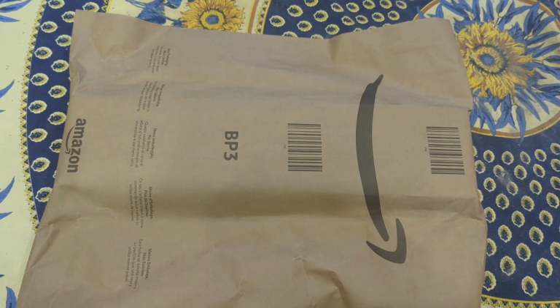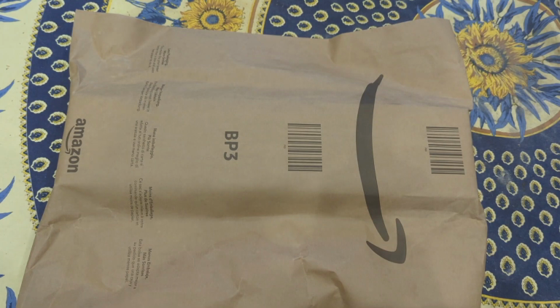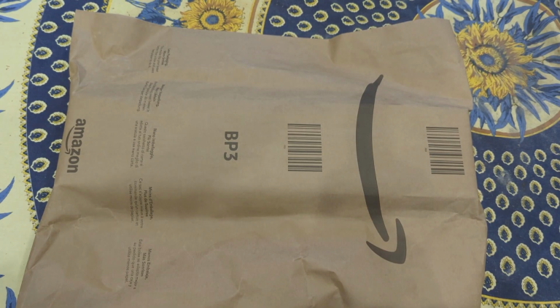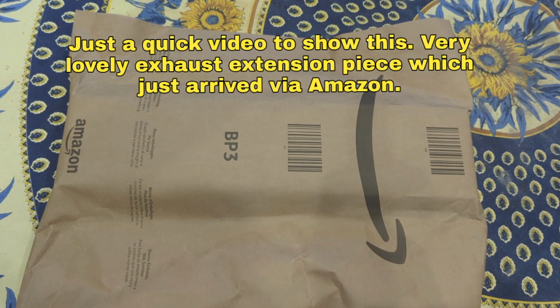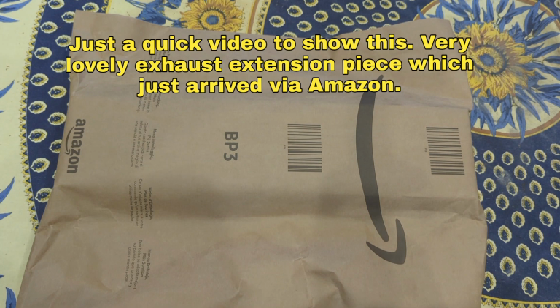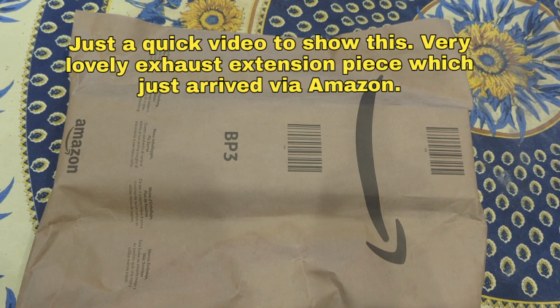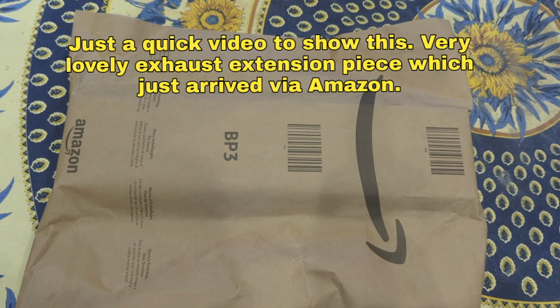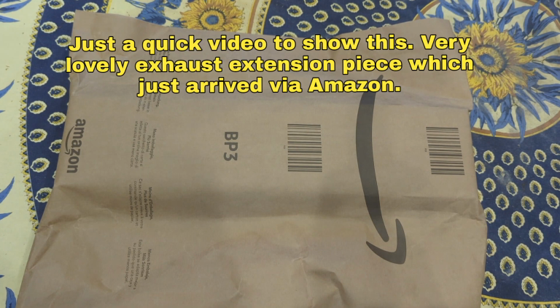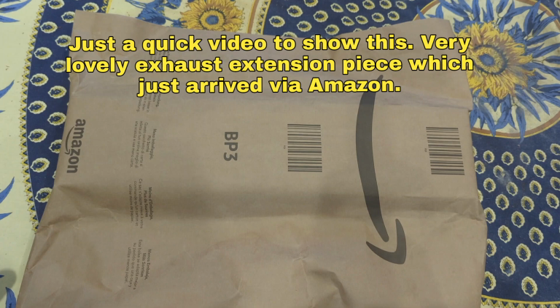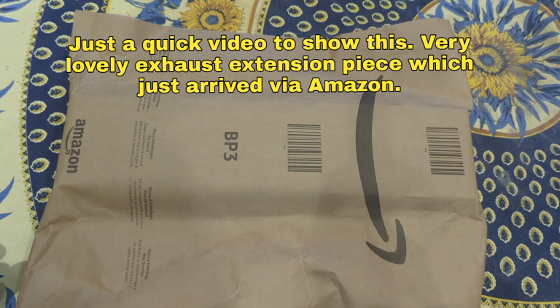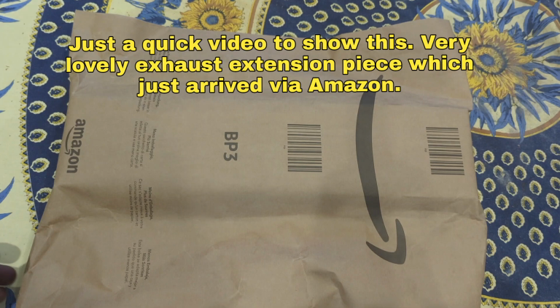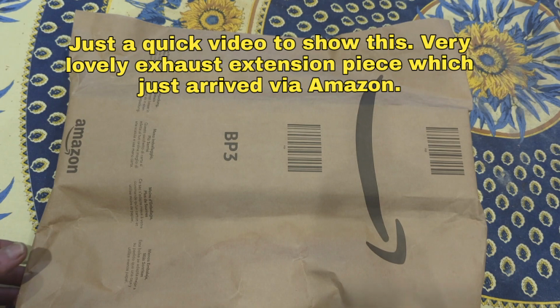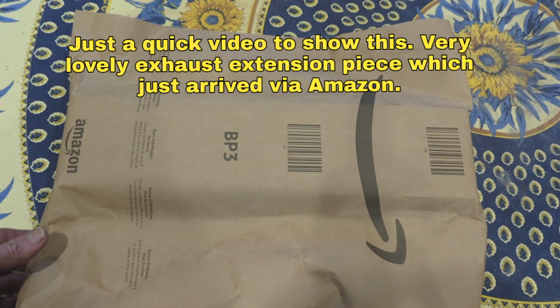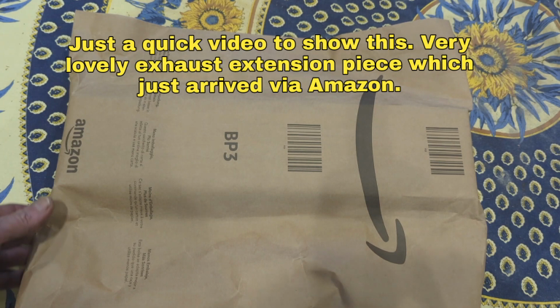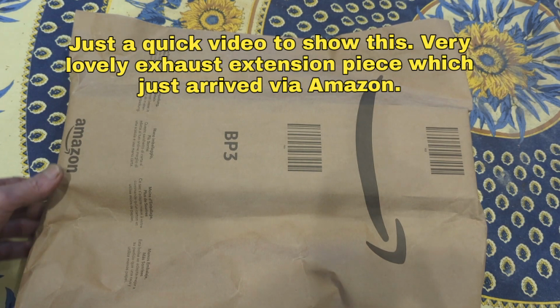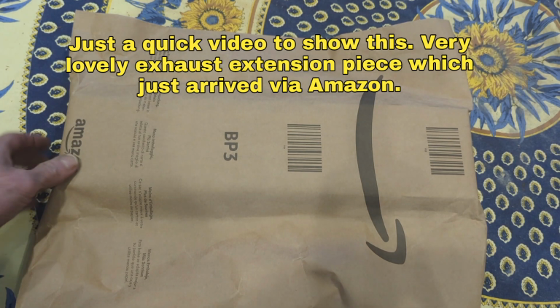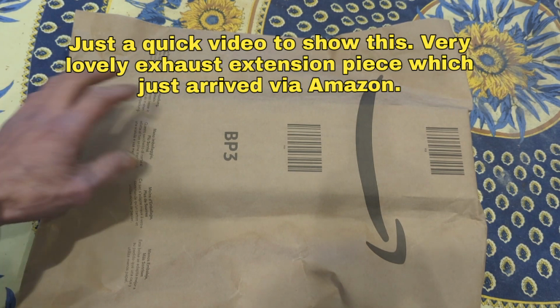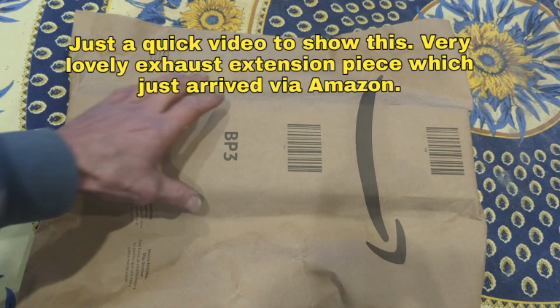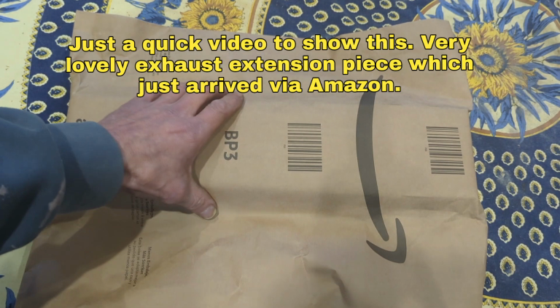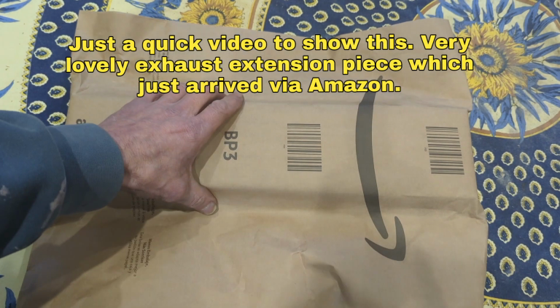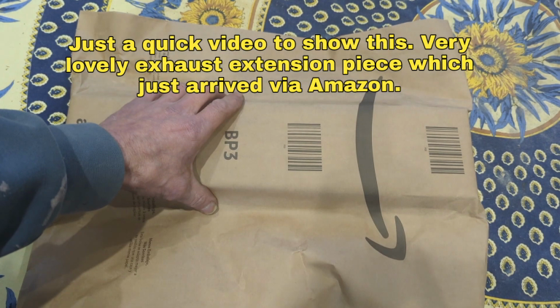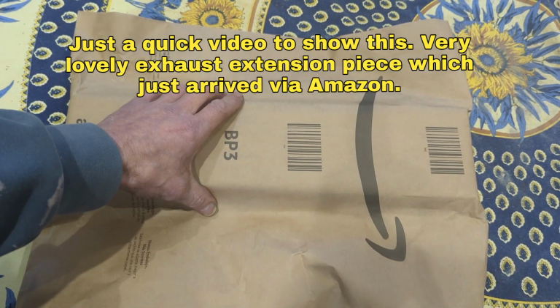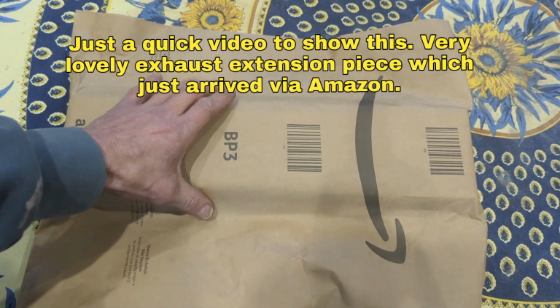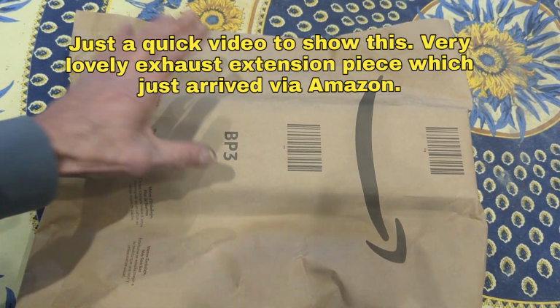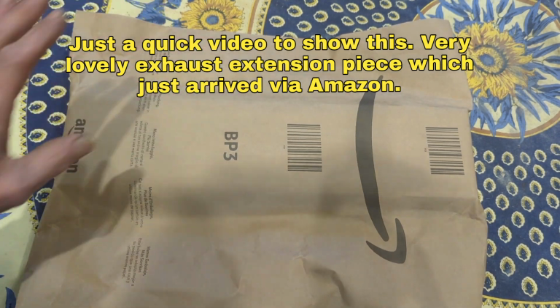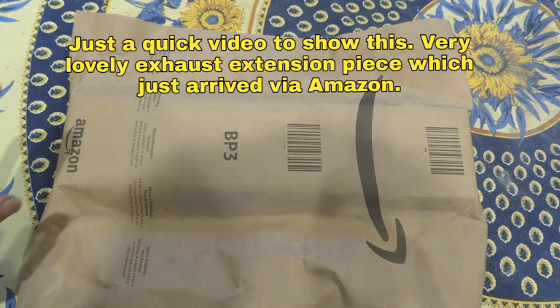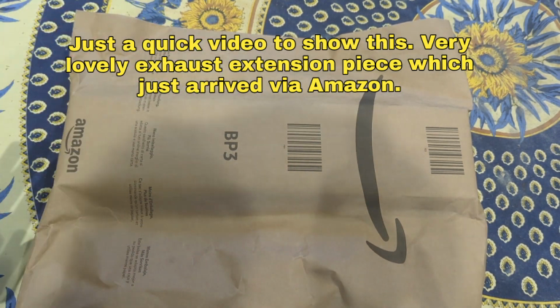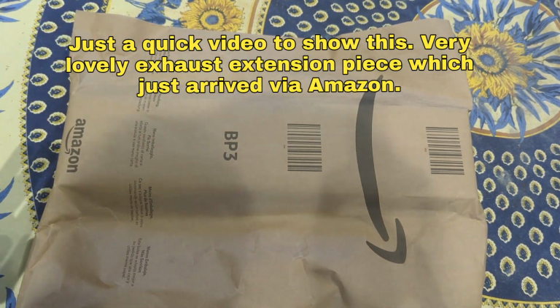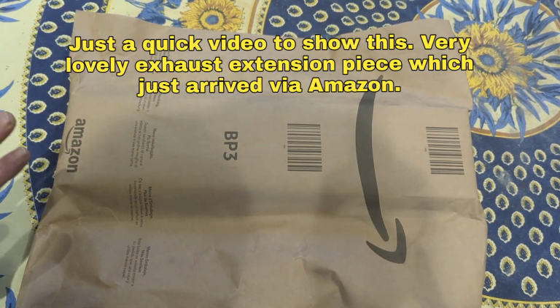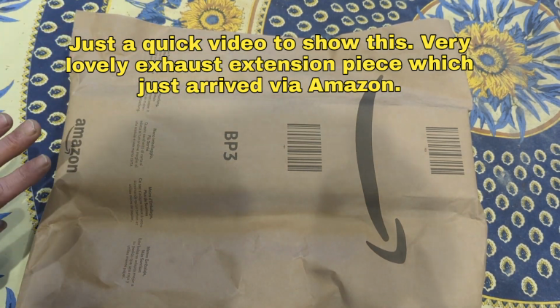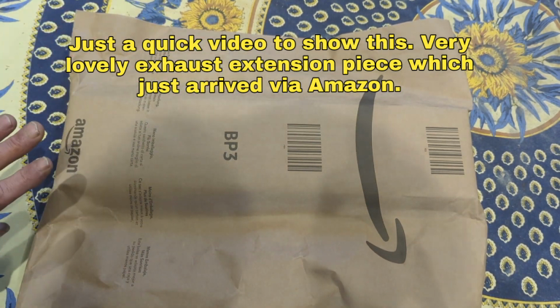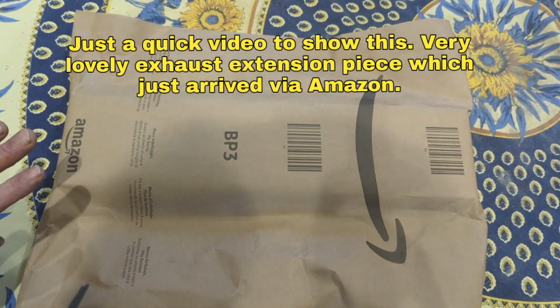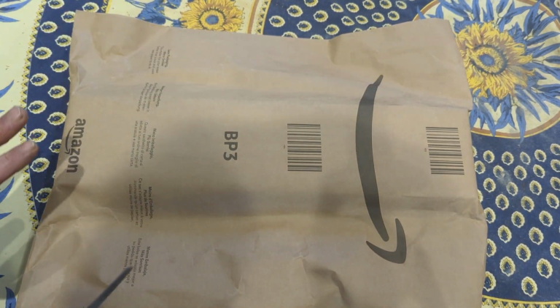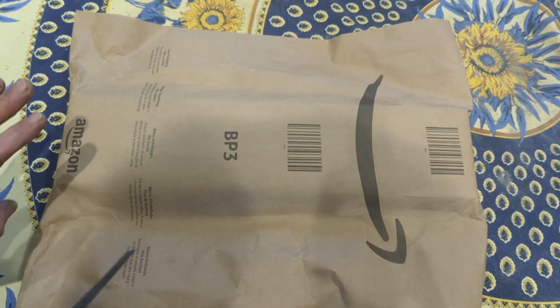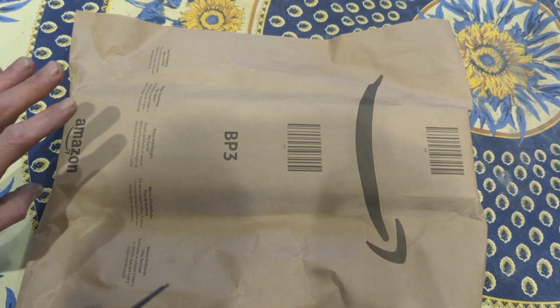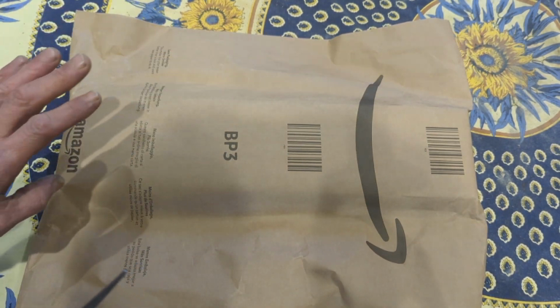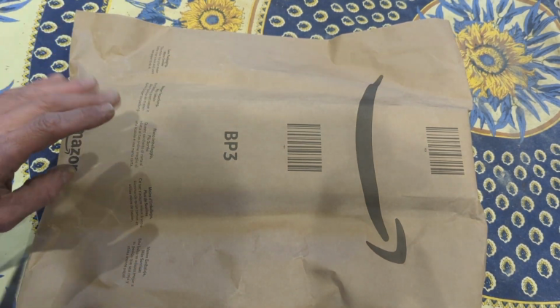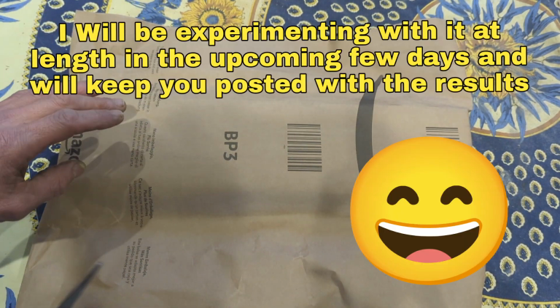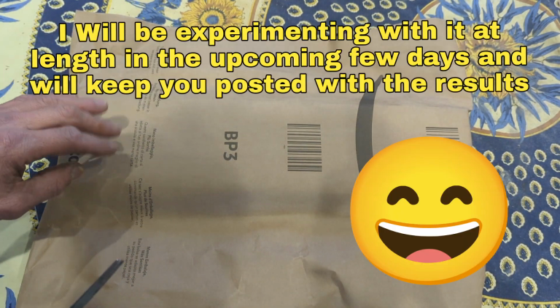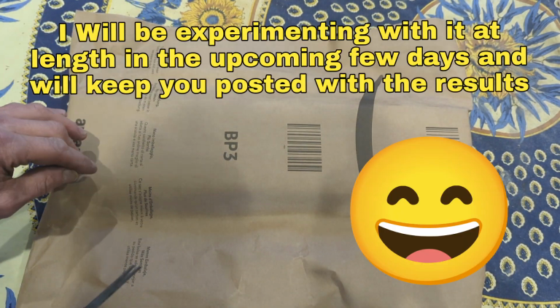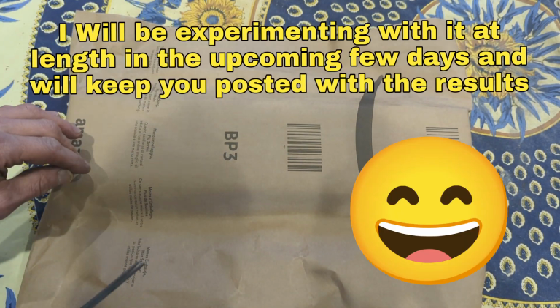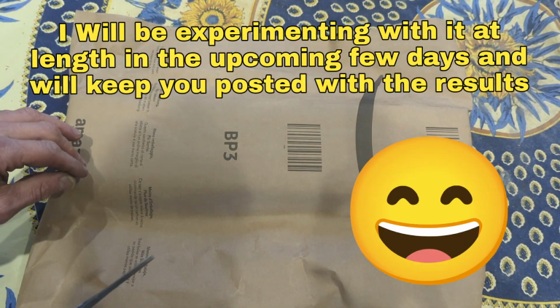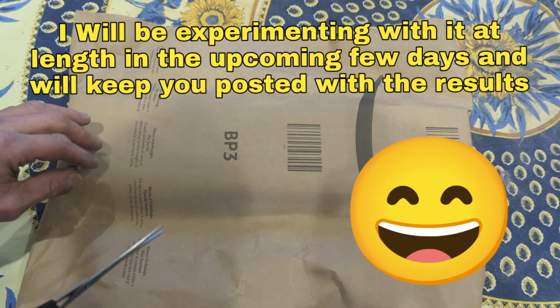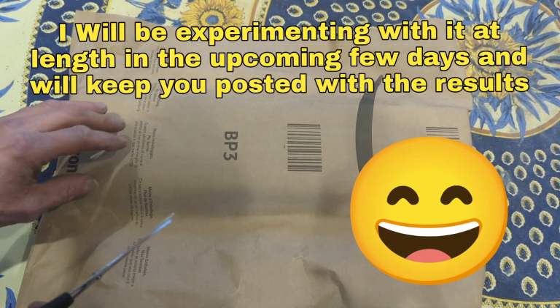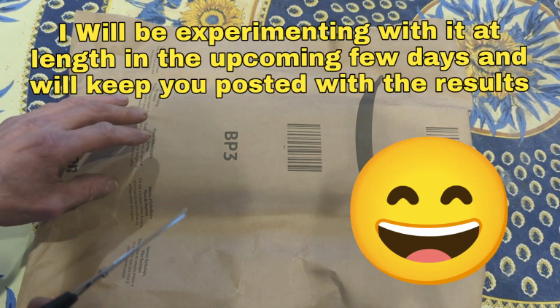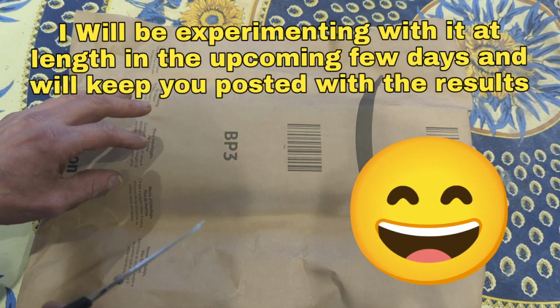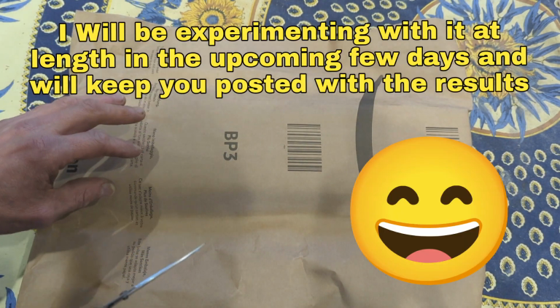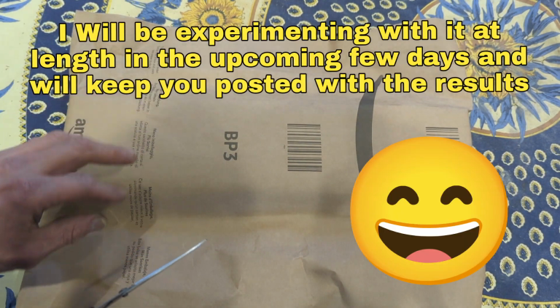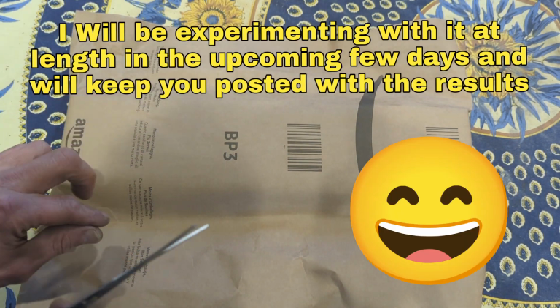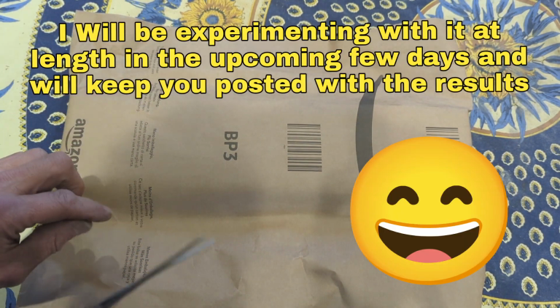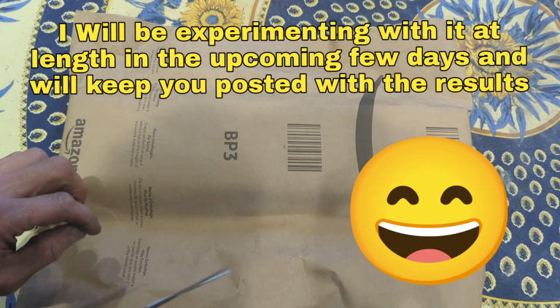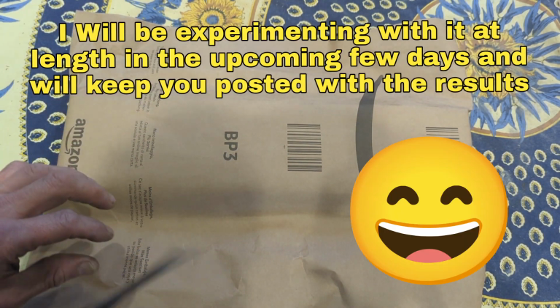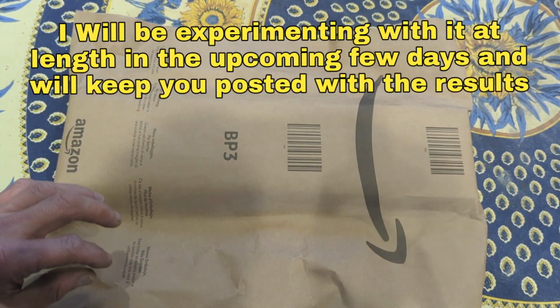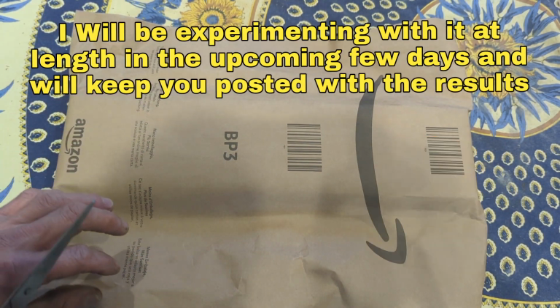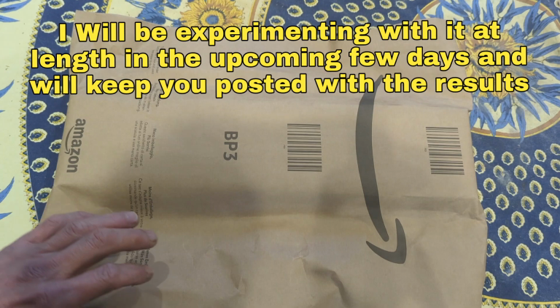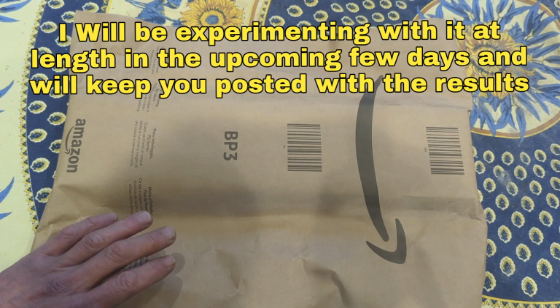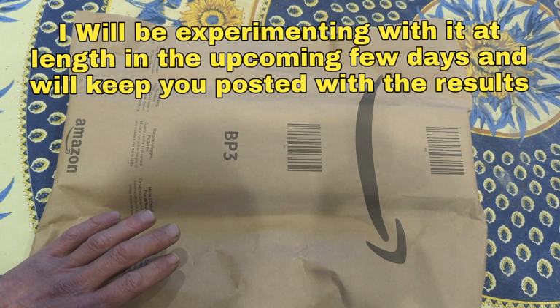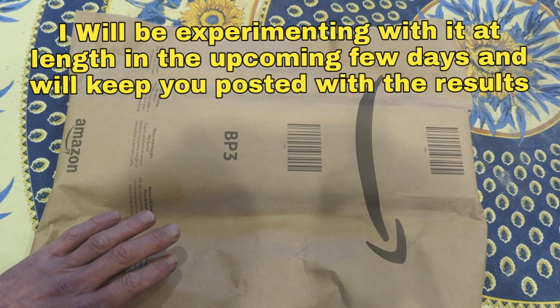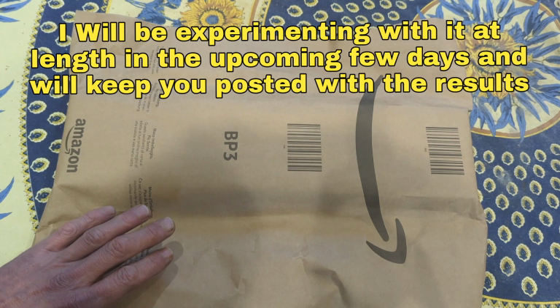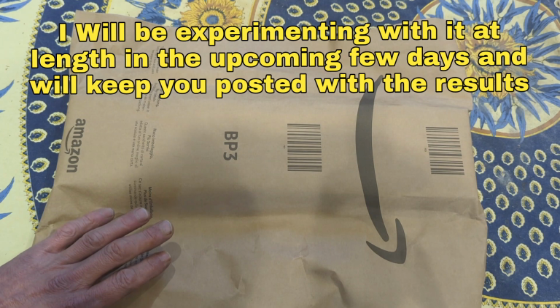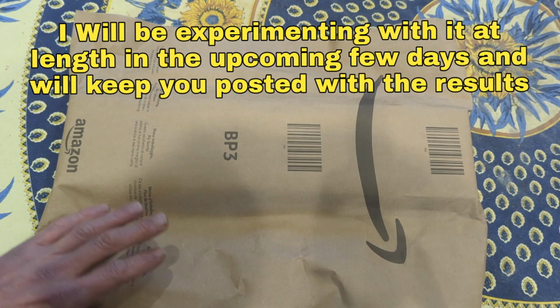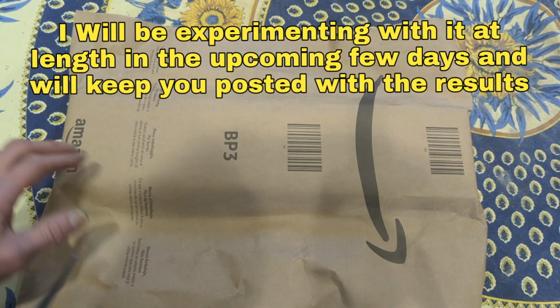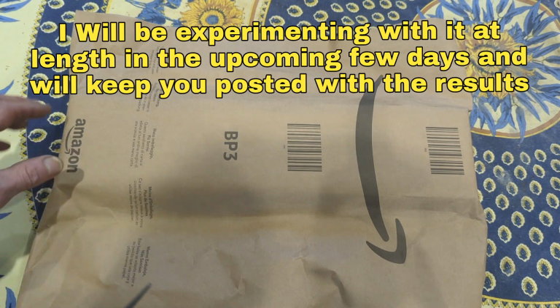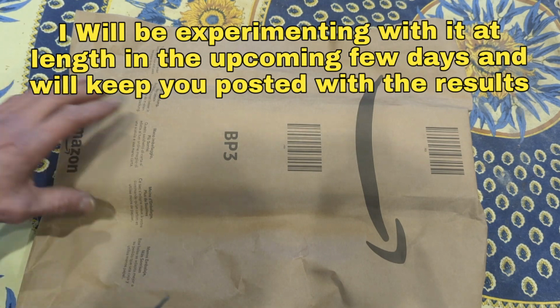Greetings, it is the 18th of January 2023 and I'm quite excited because this should be the 1.2 meter exhaust for my diesel heater.